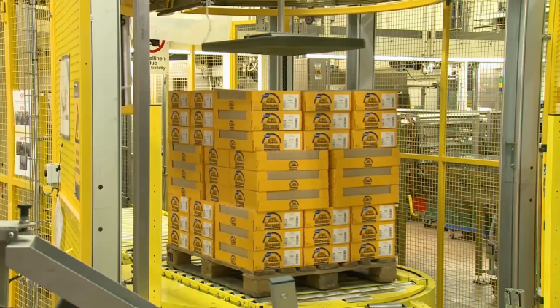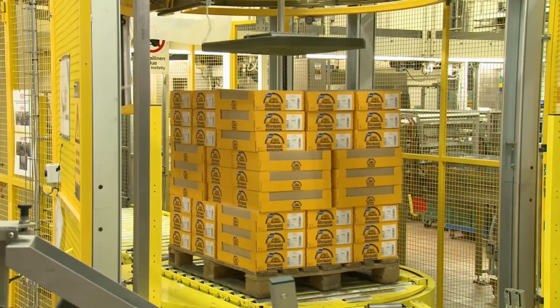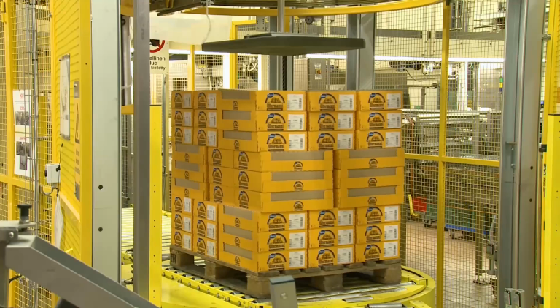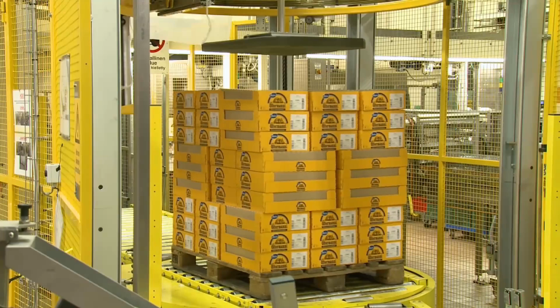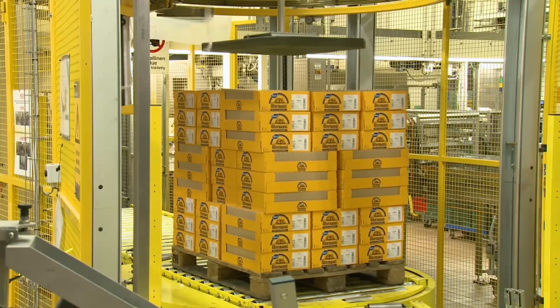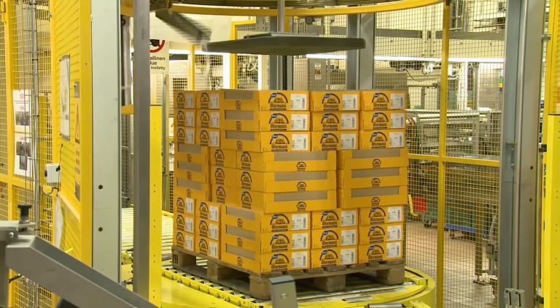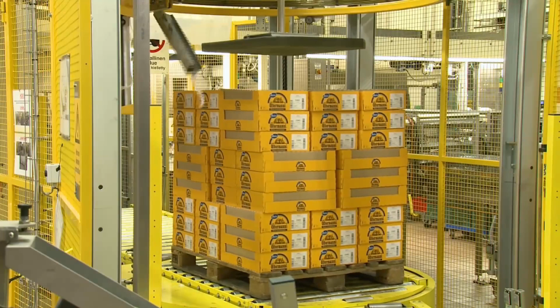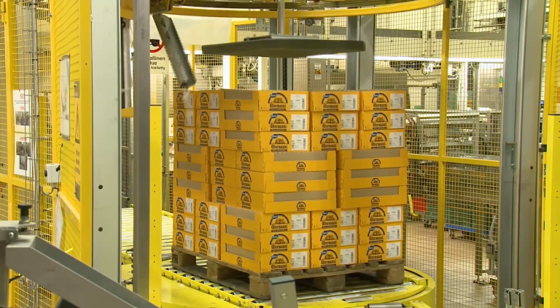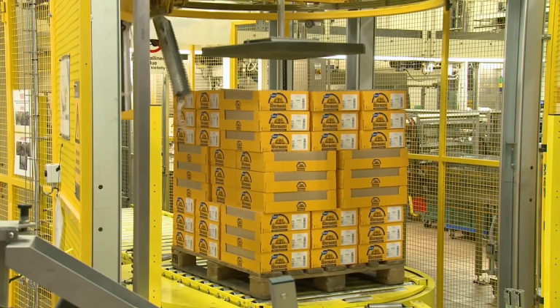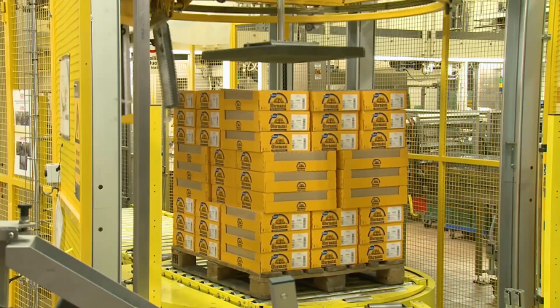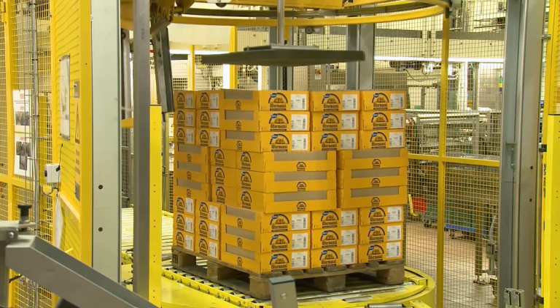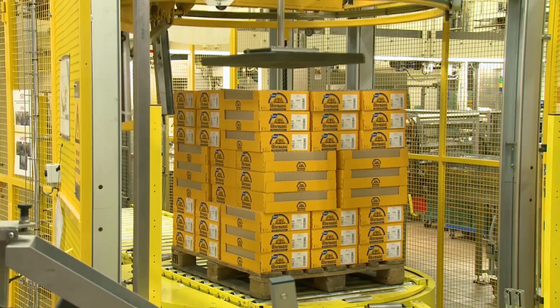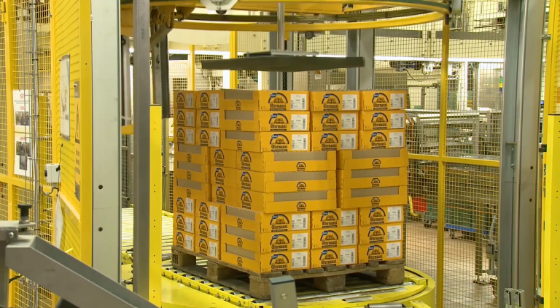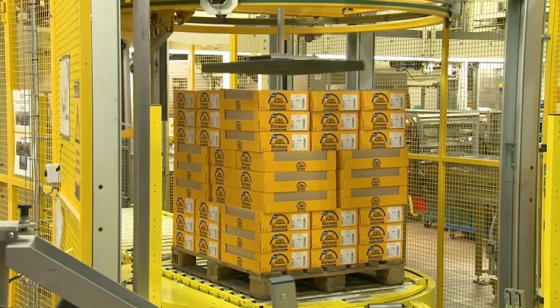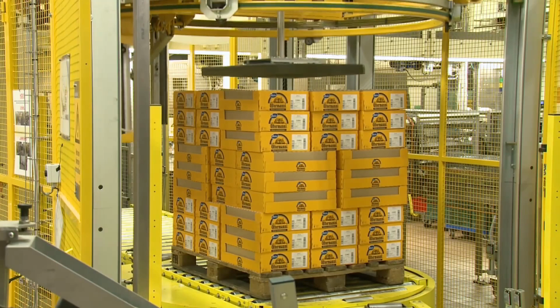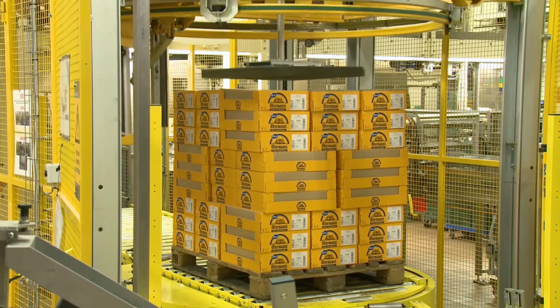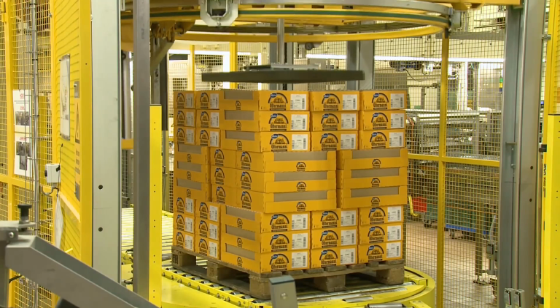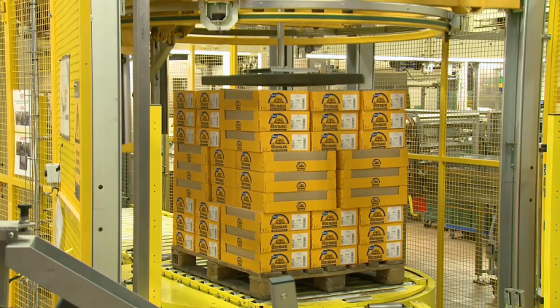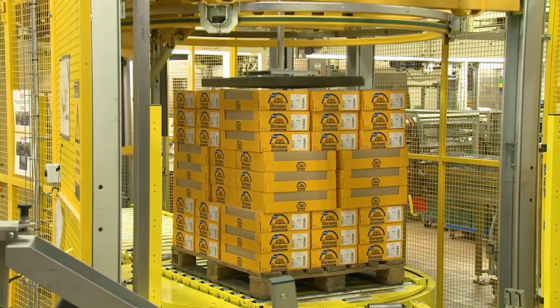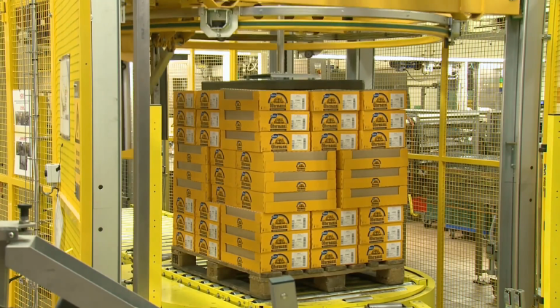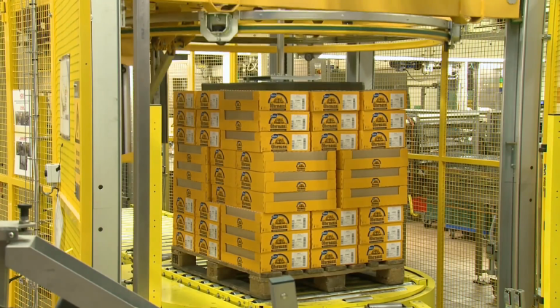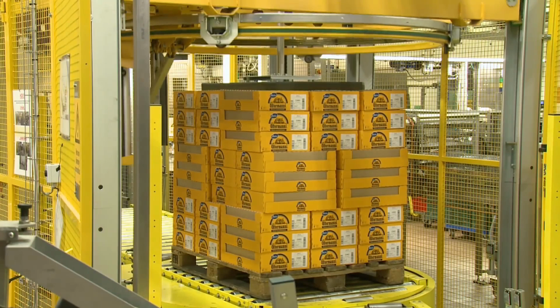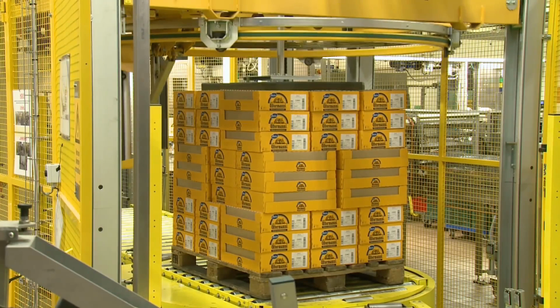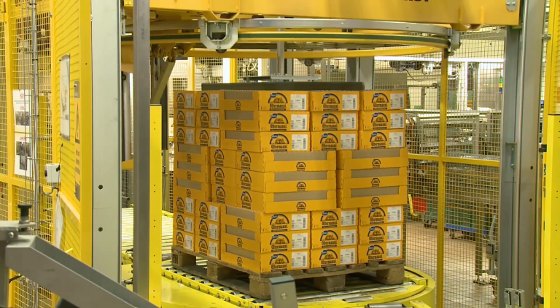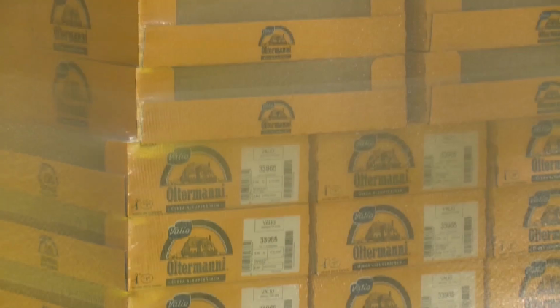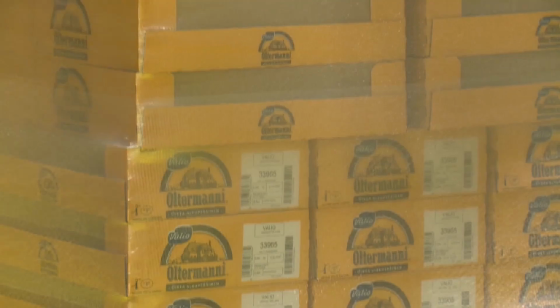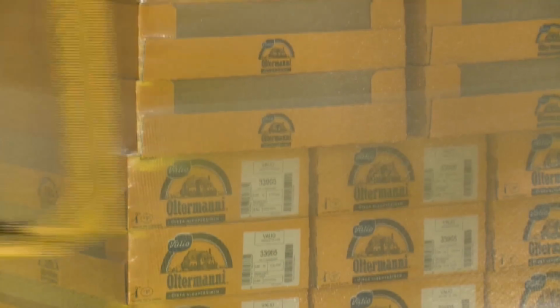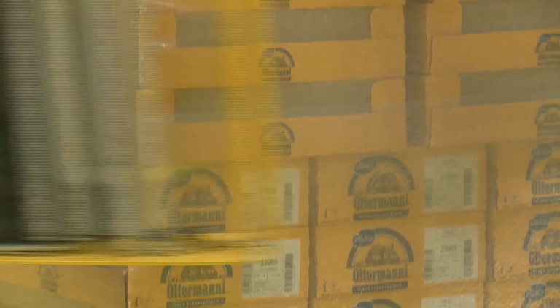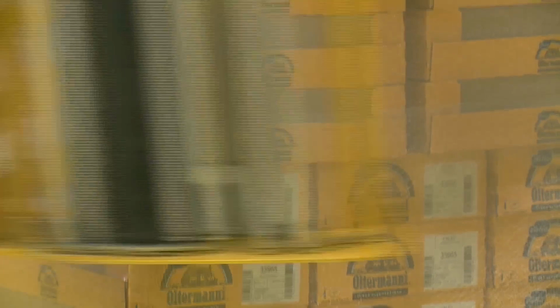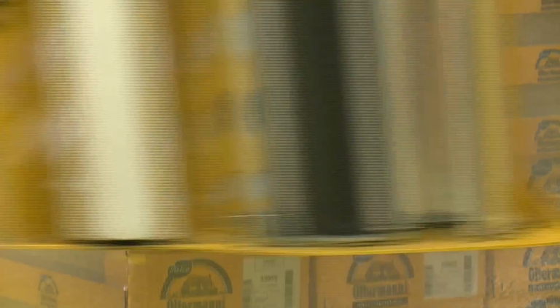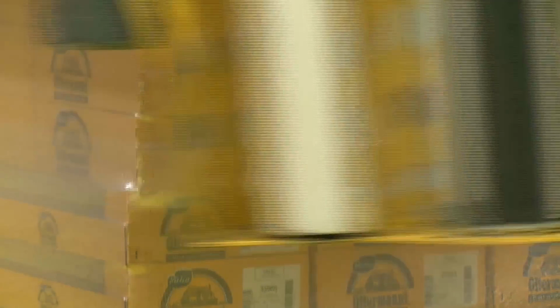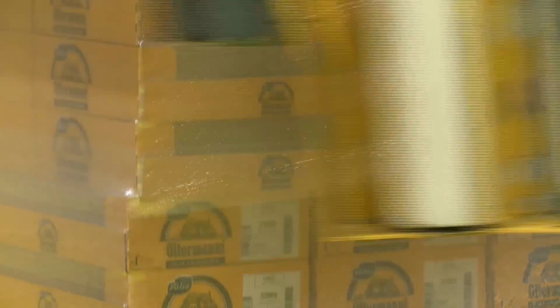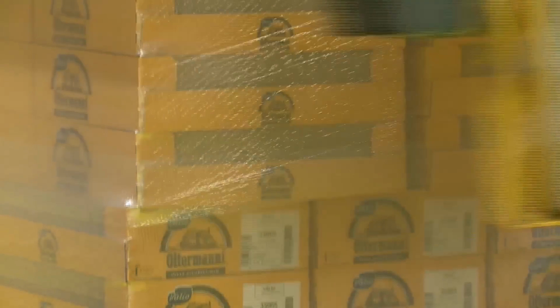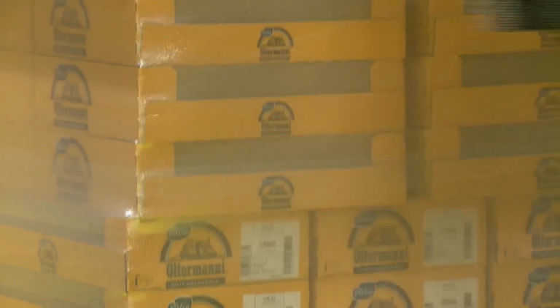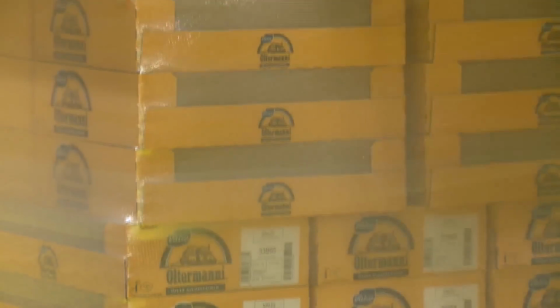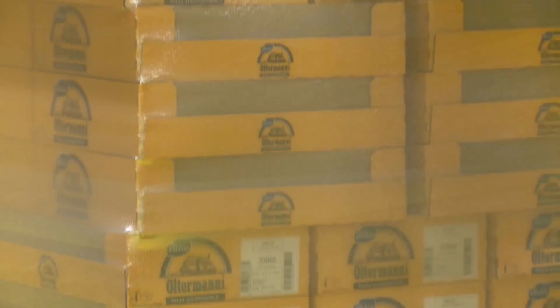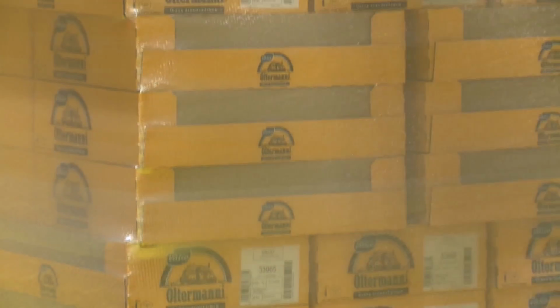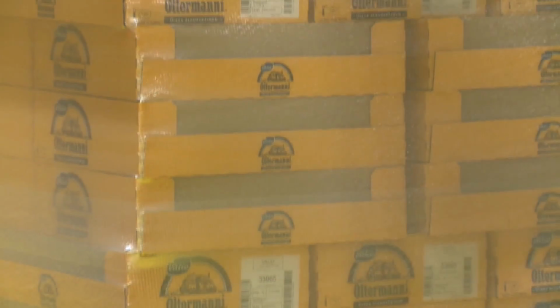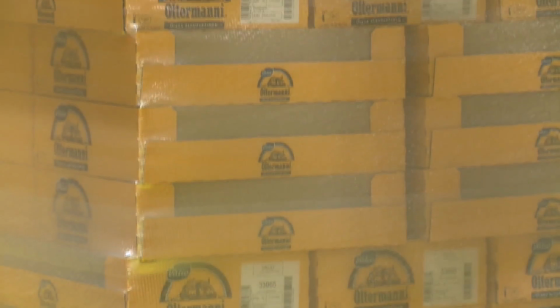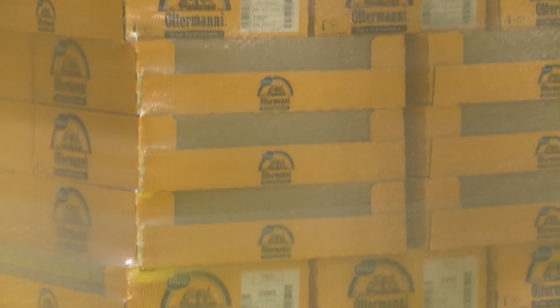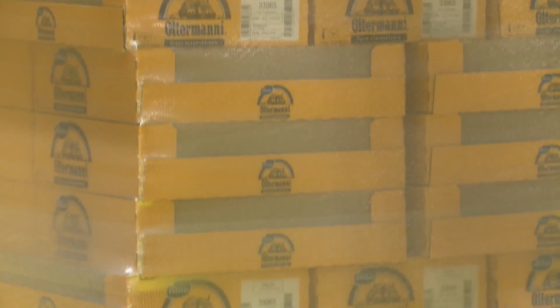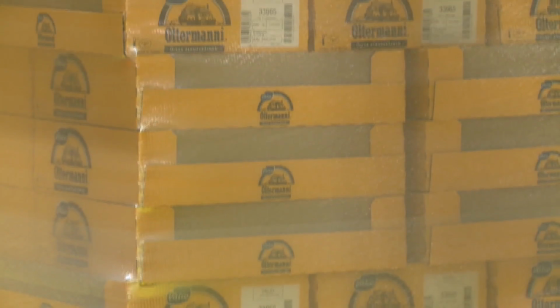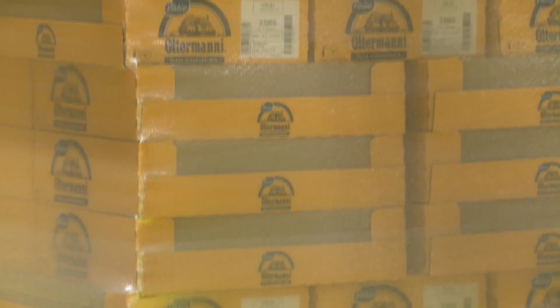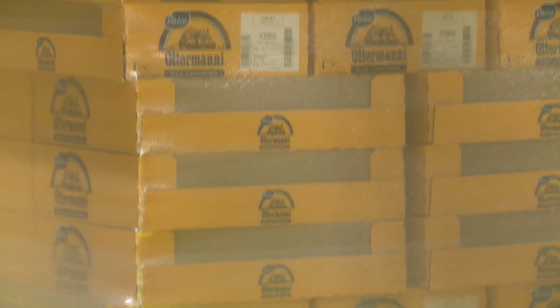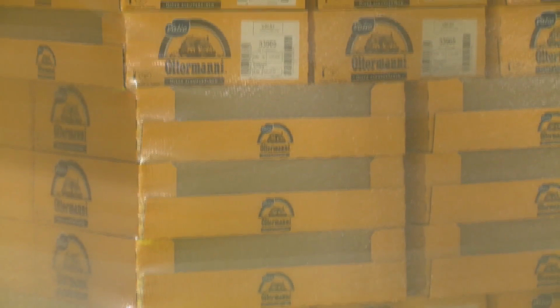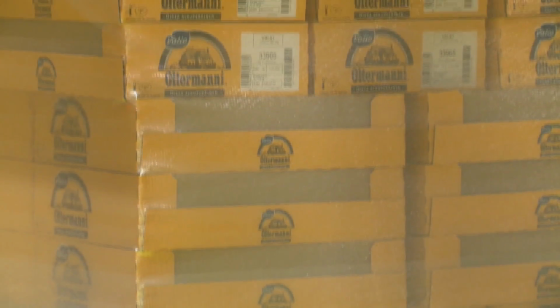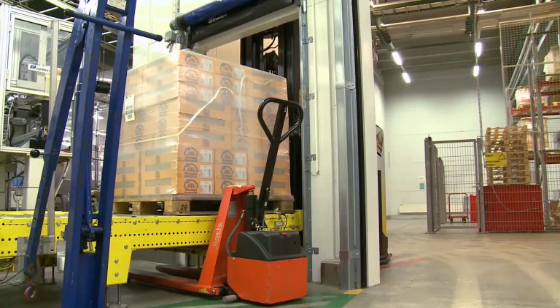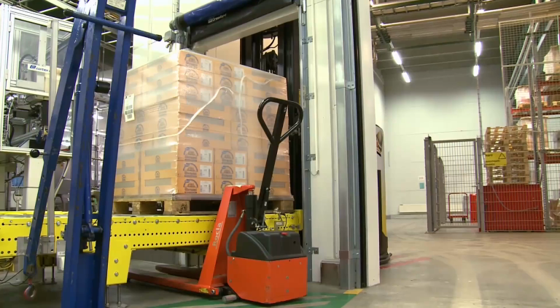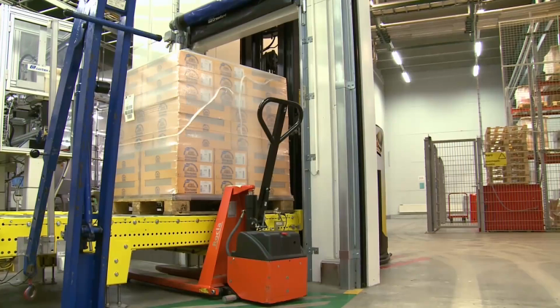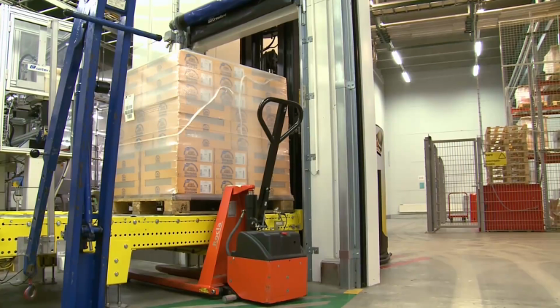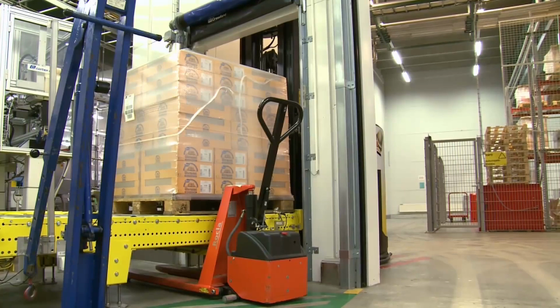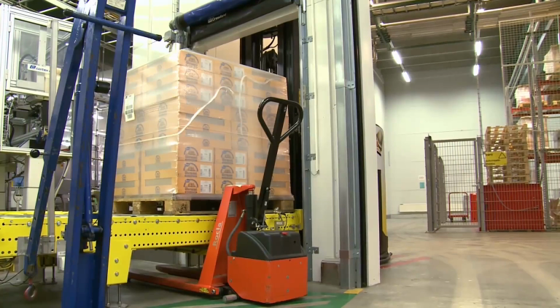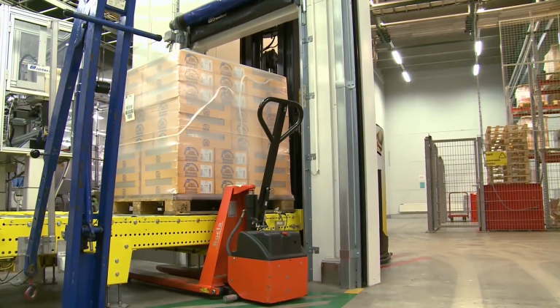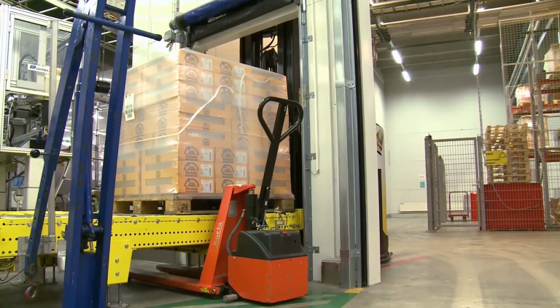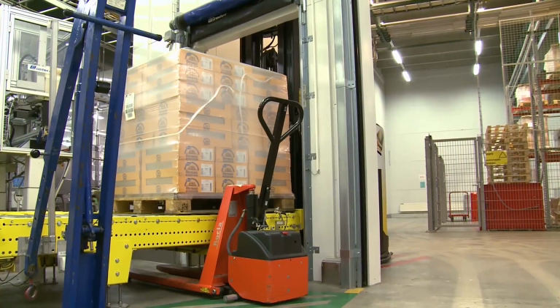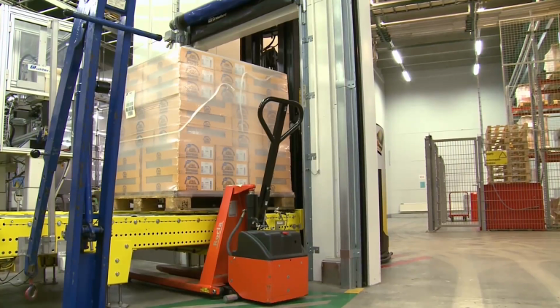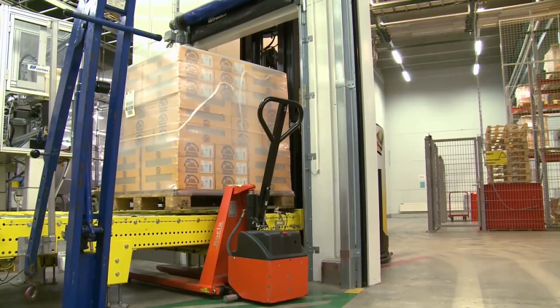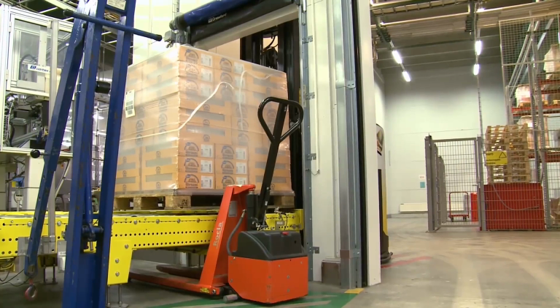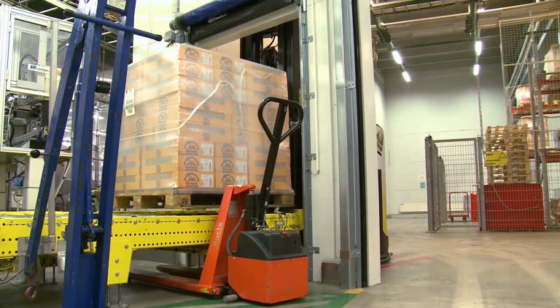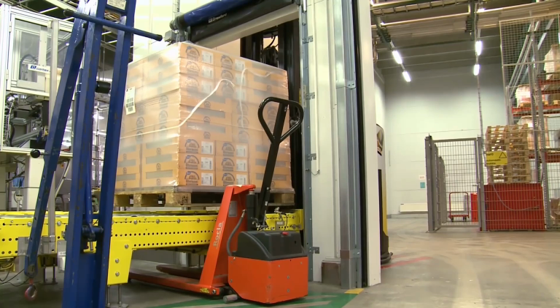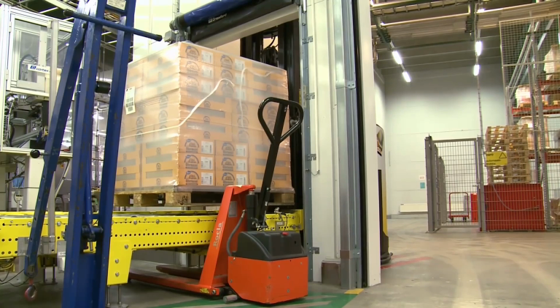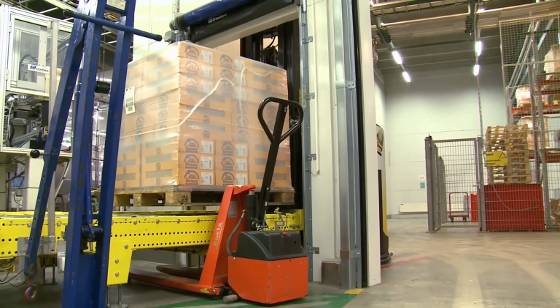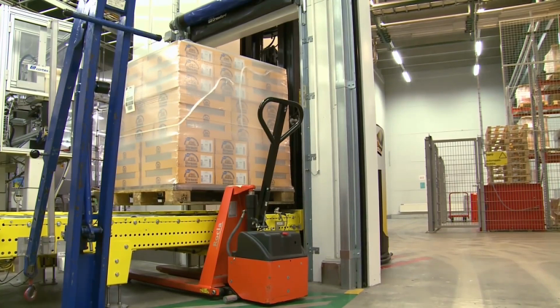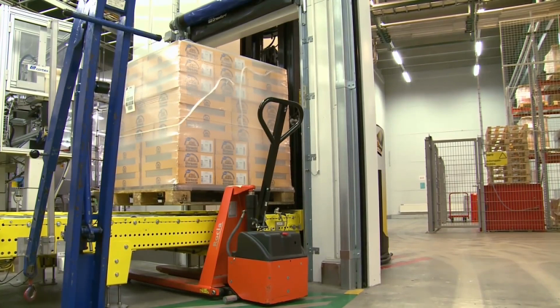In the race to find safer and more efficient ways of working, AGVs are revolutionizing materials handling across mainland Europe.